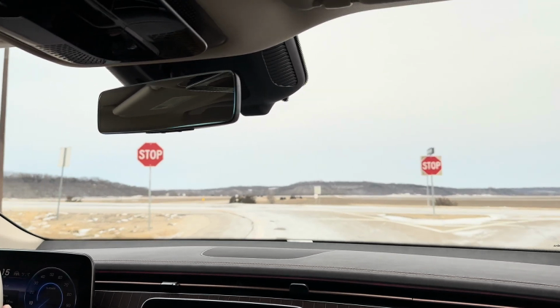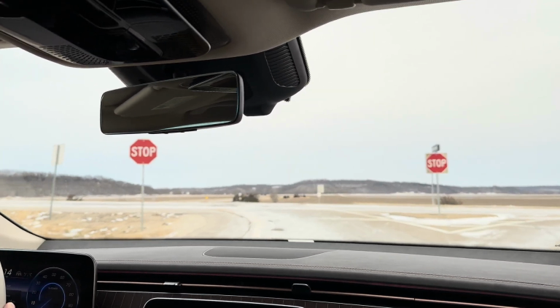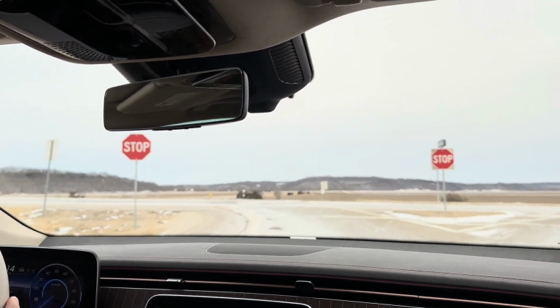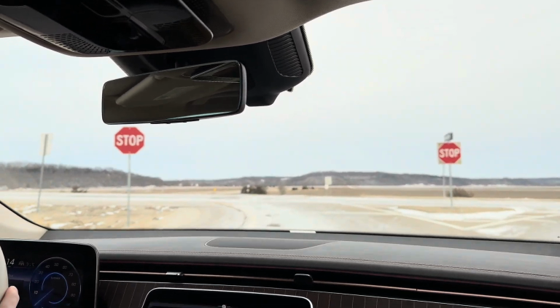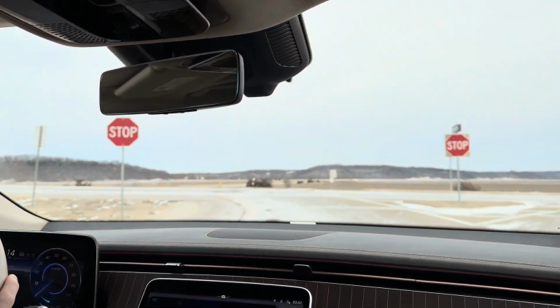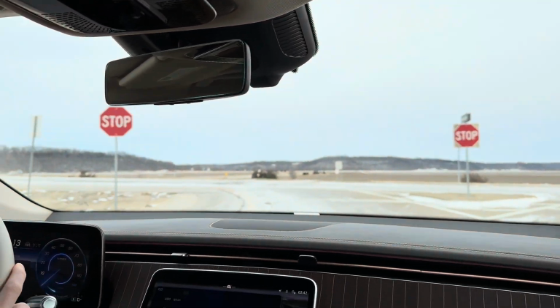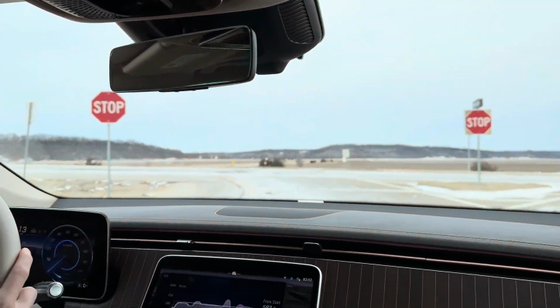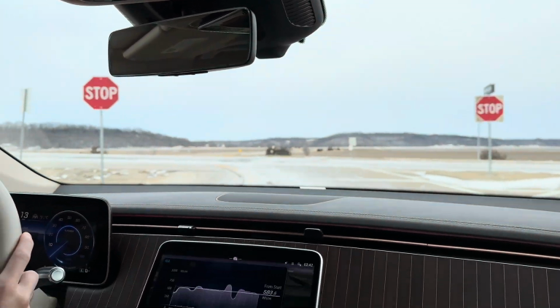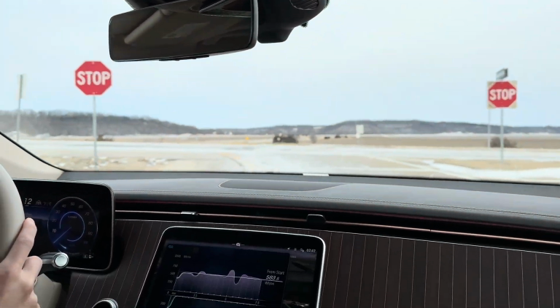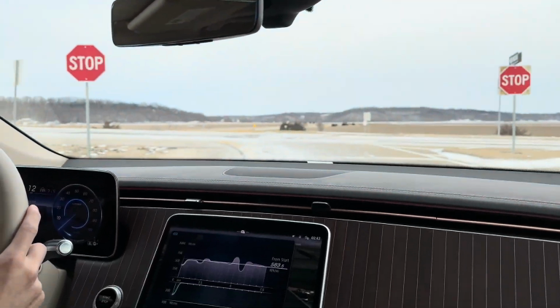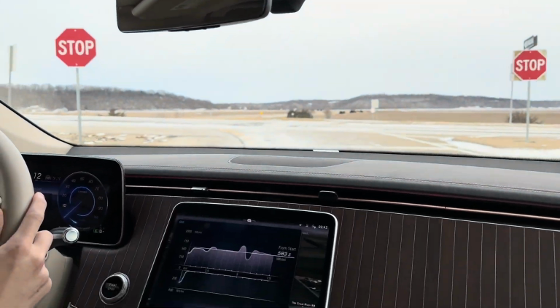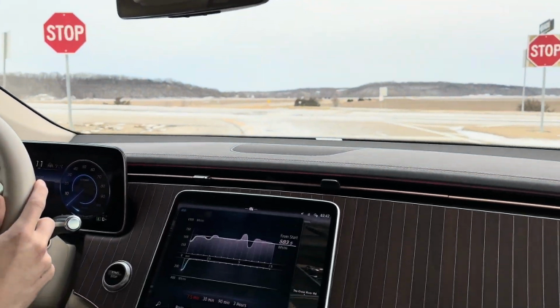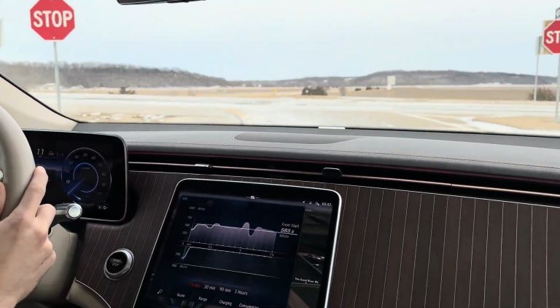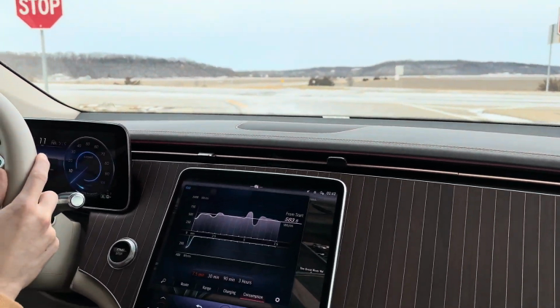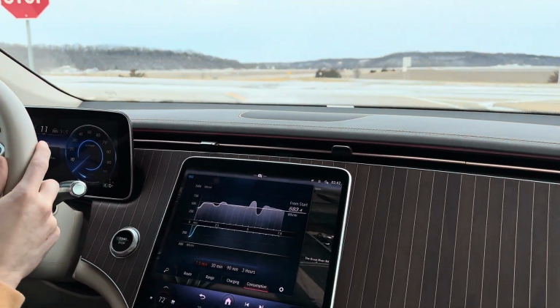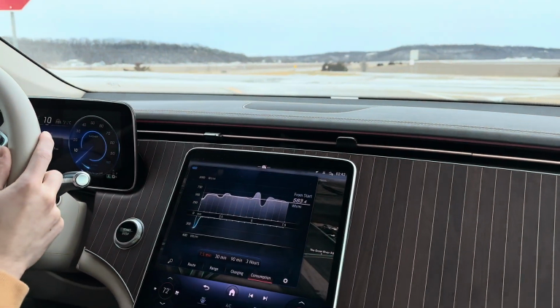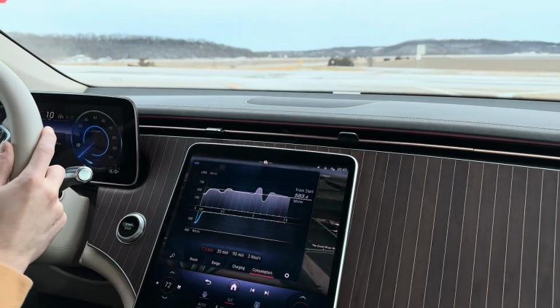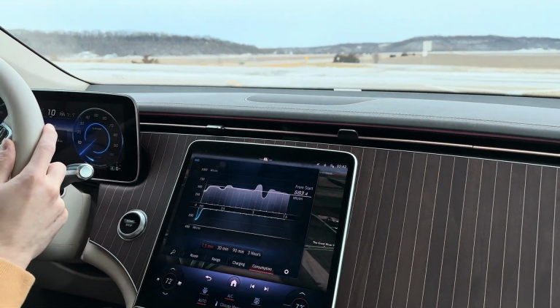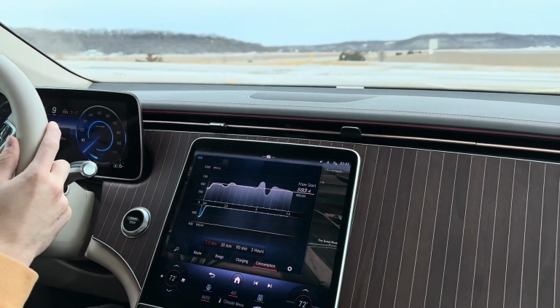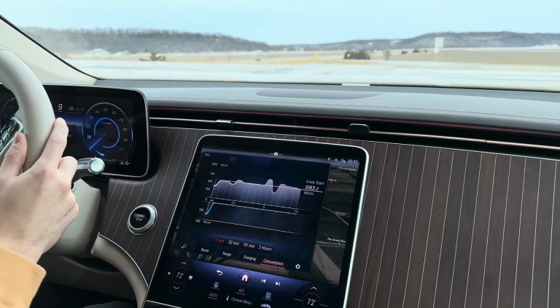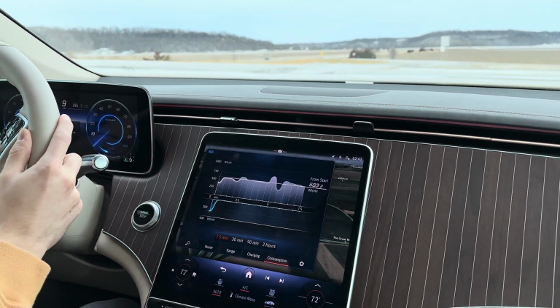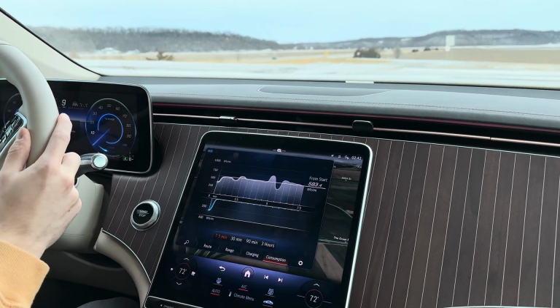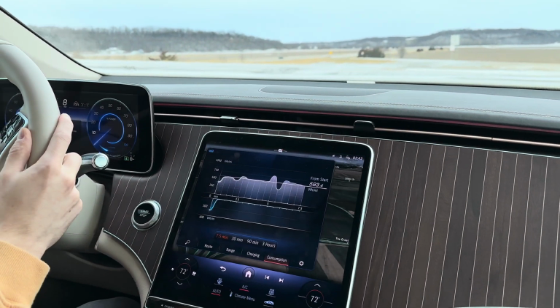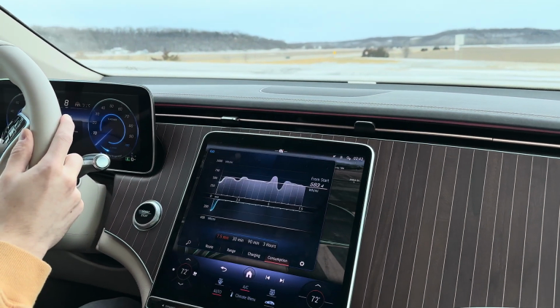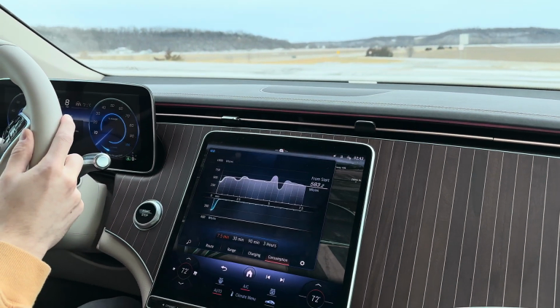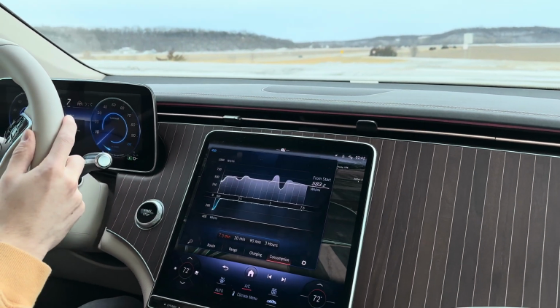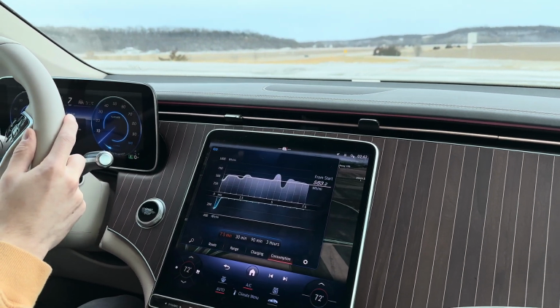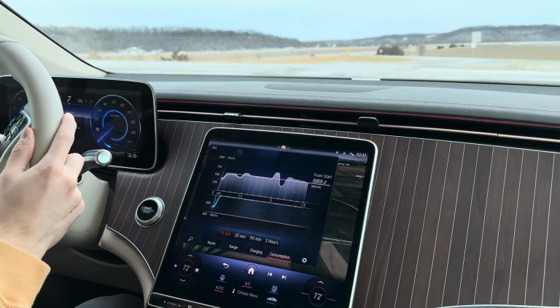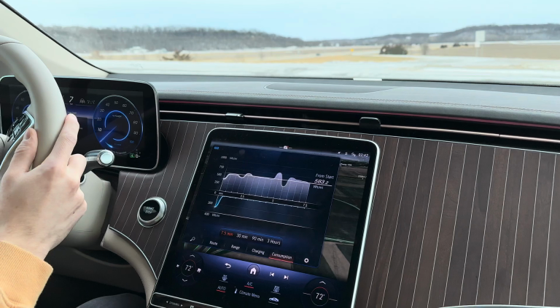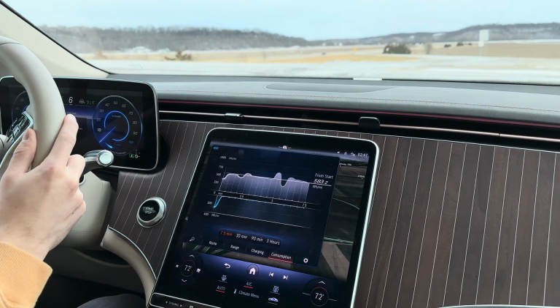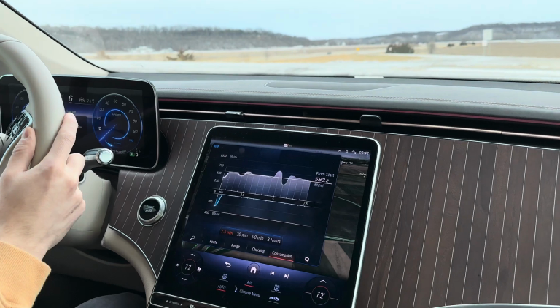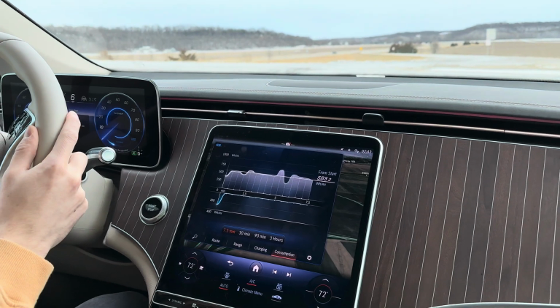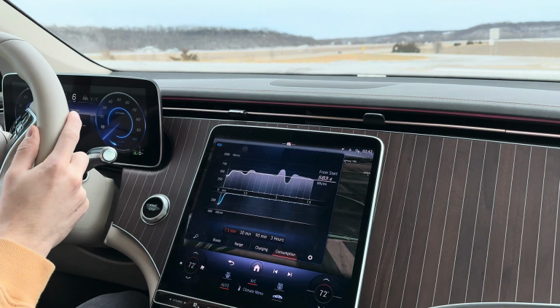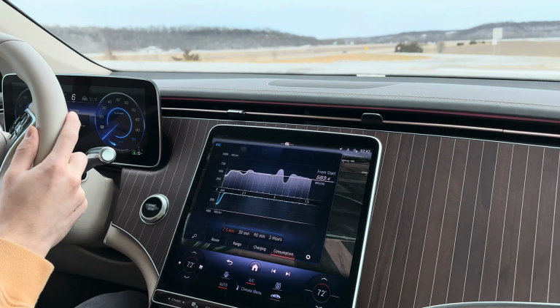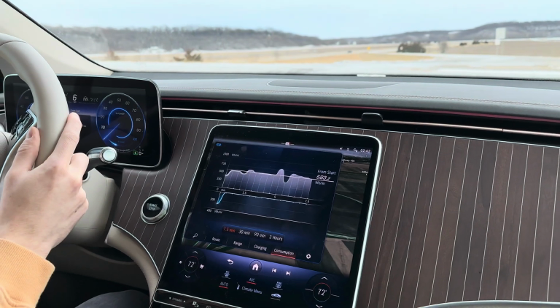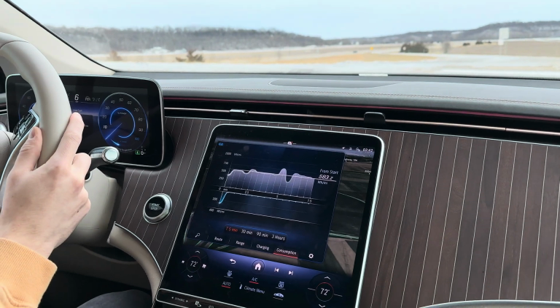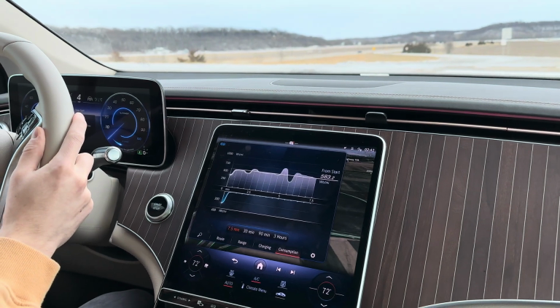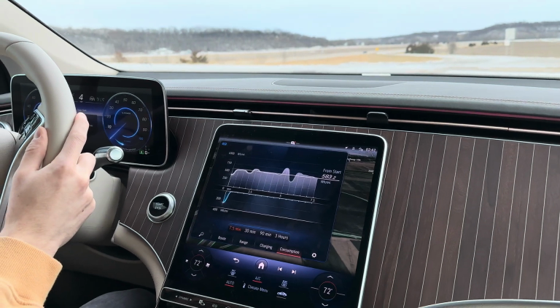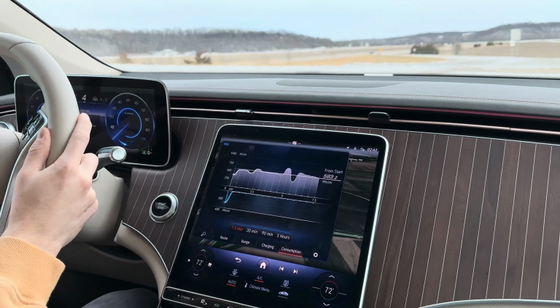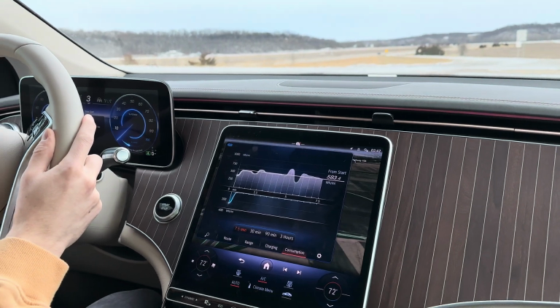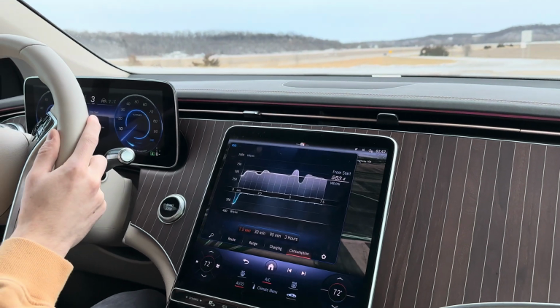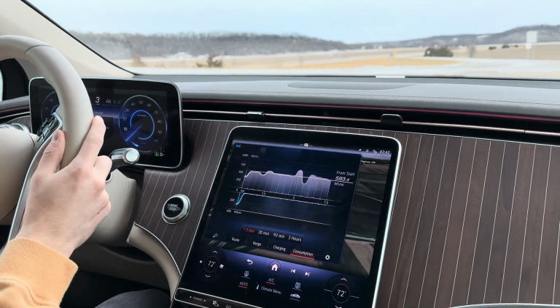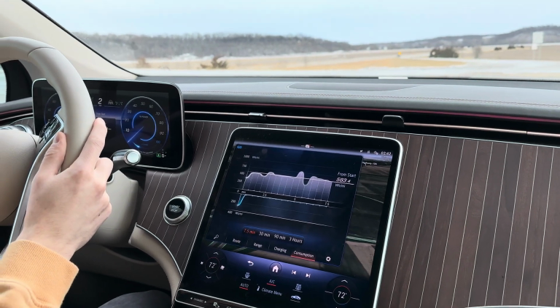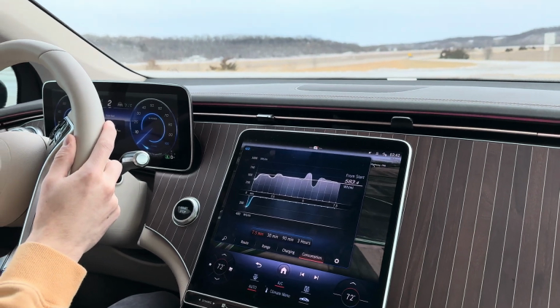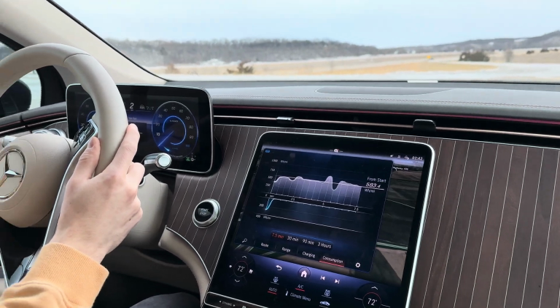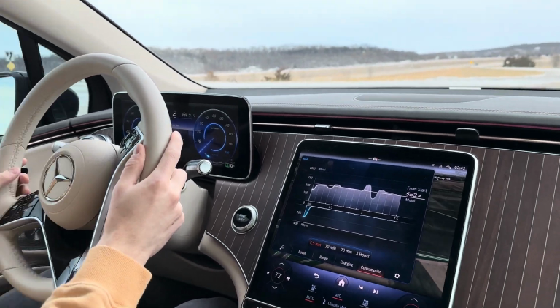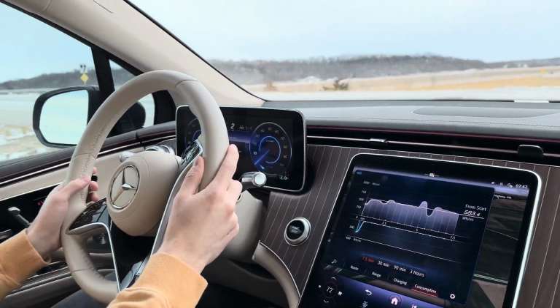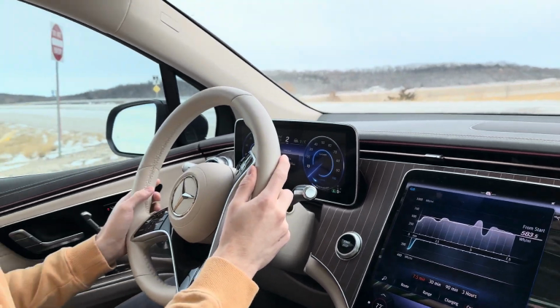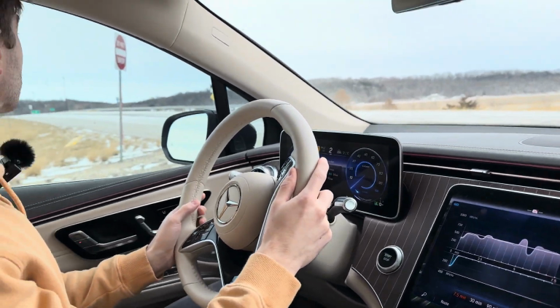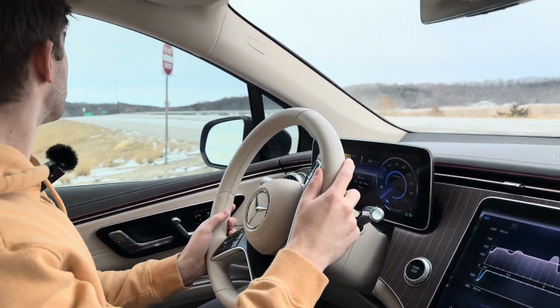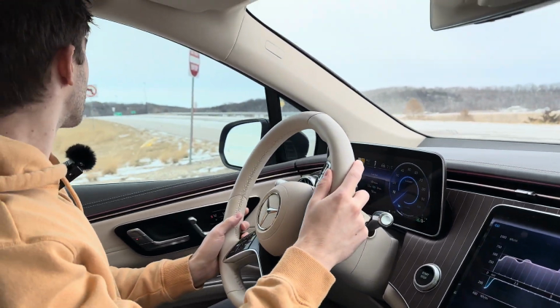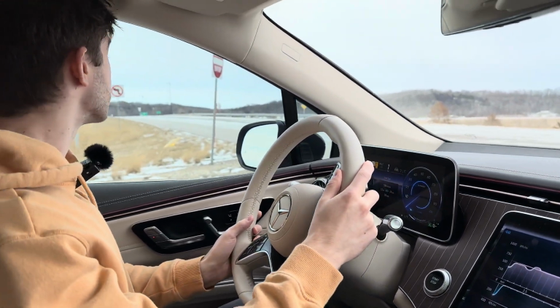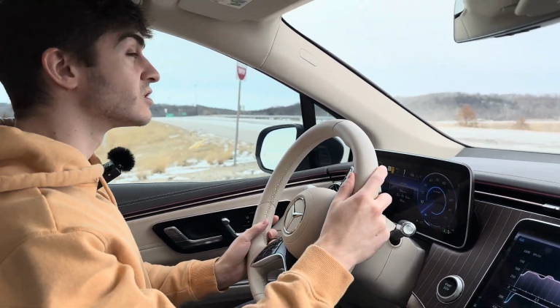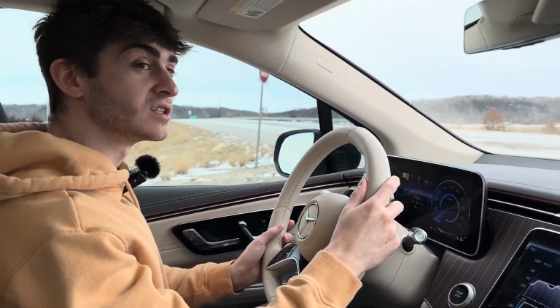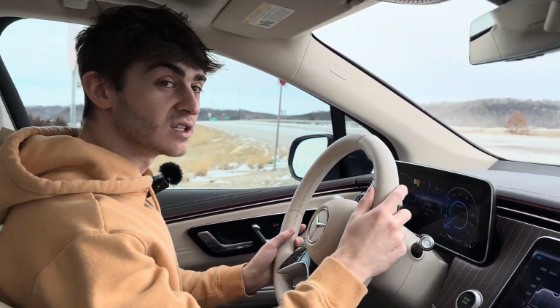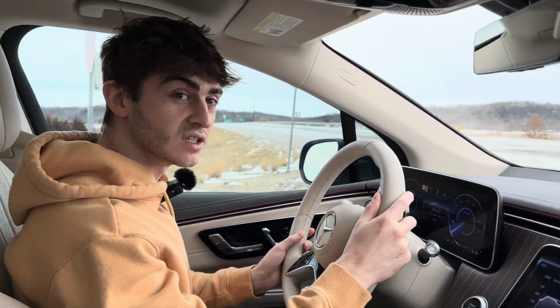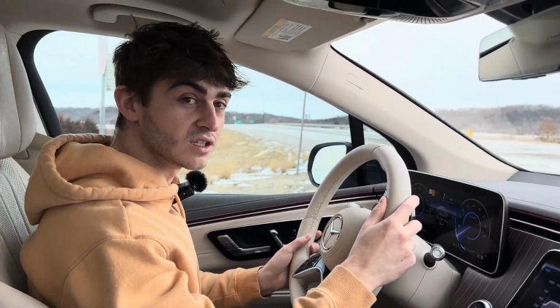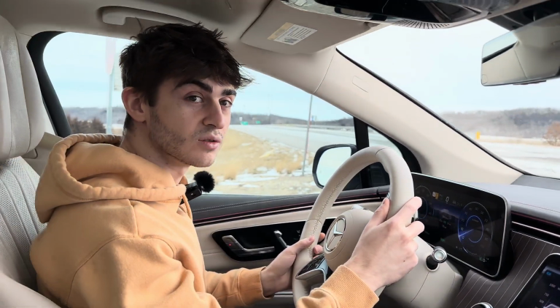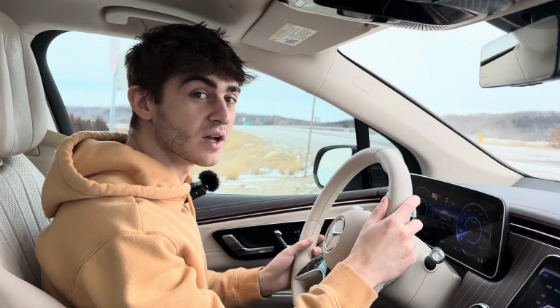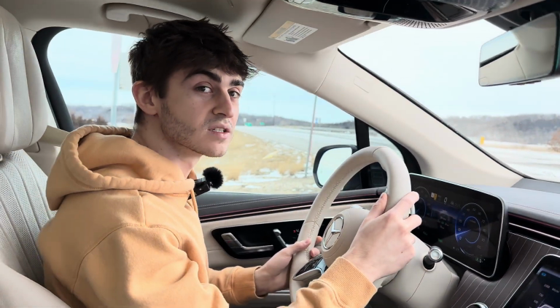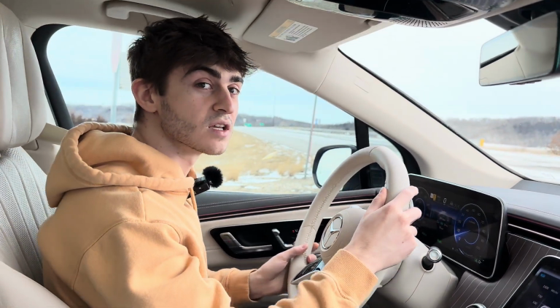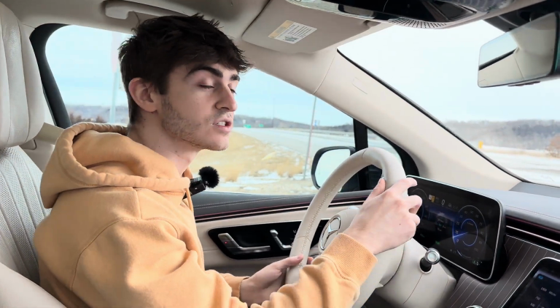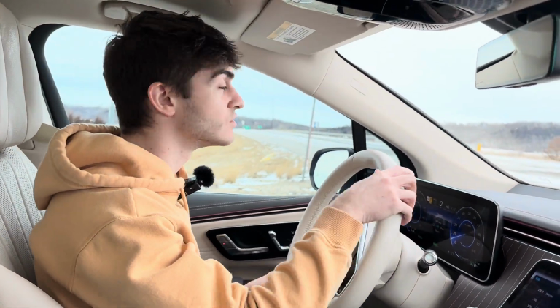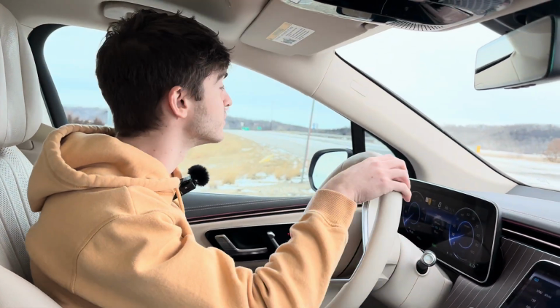We just finished up at 583 watt hours per mile in the EQS SUV.